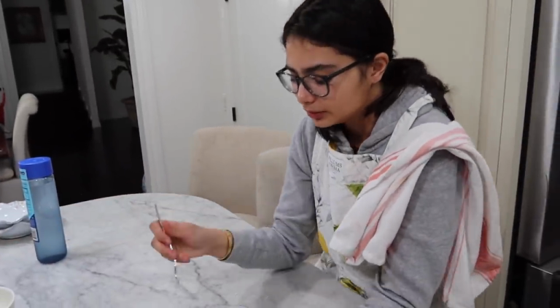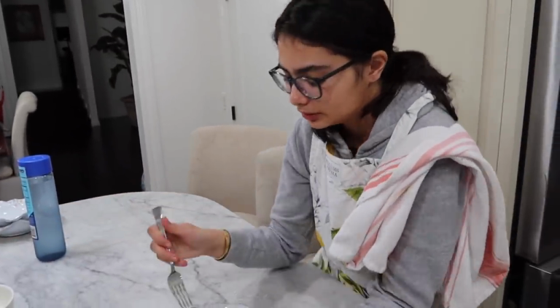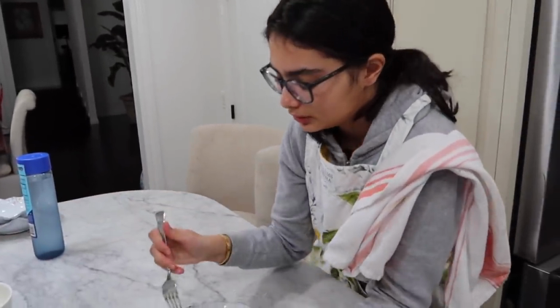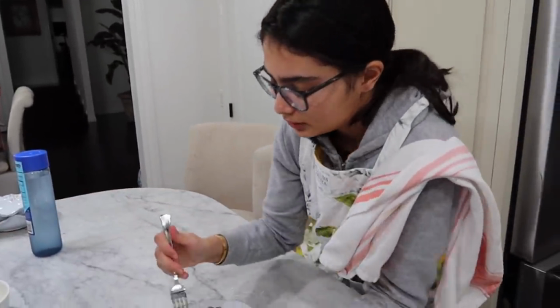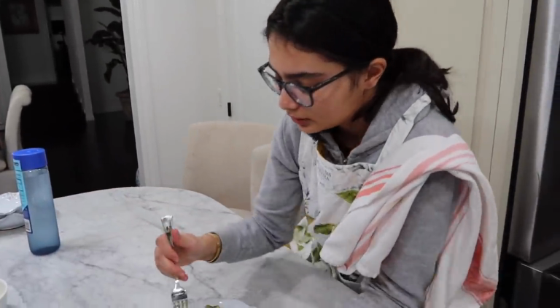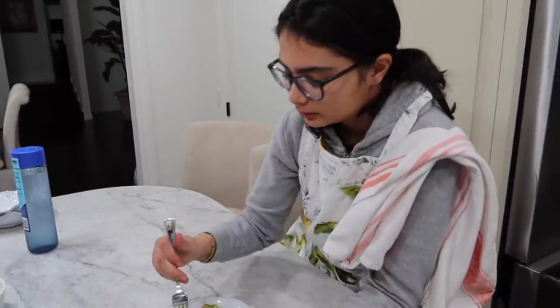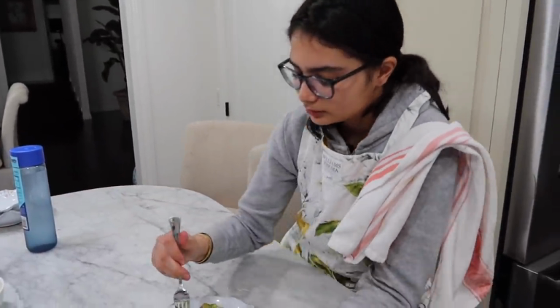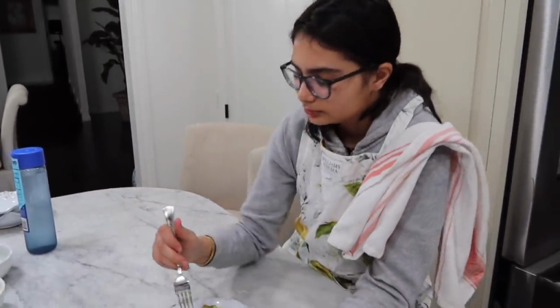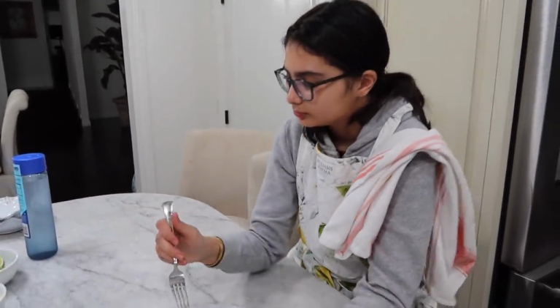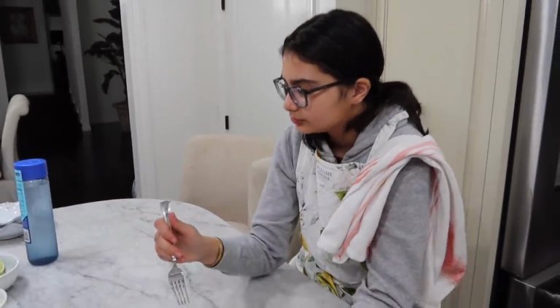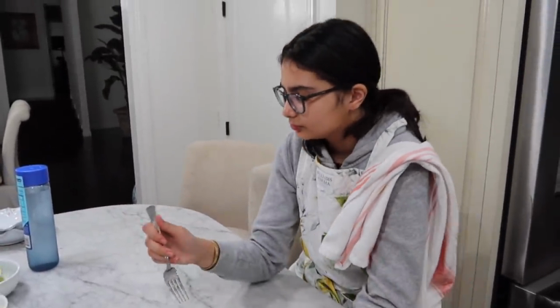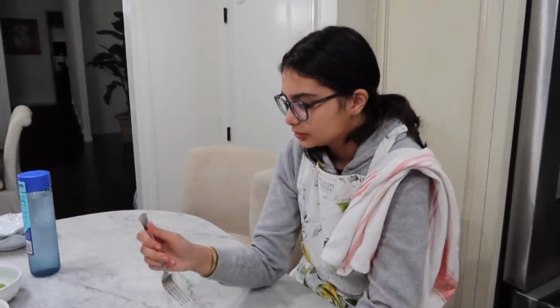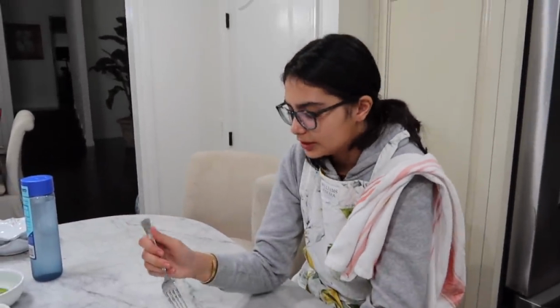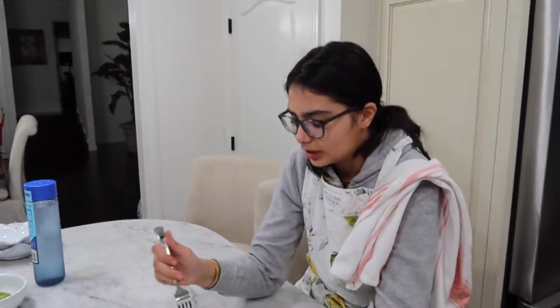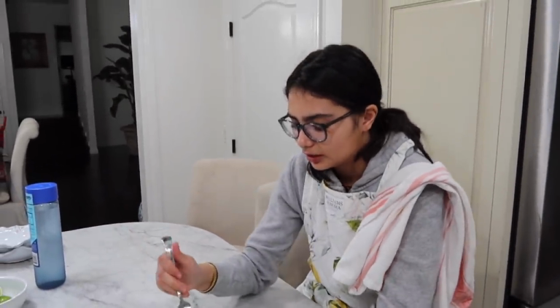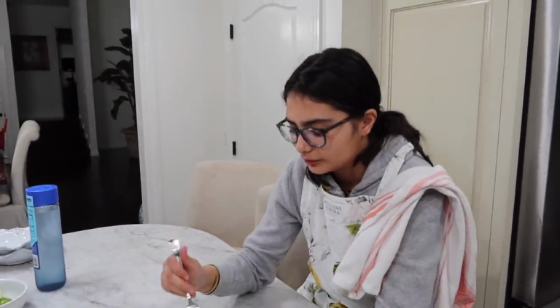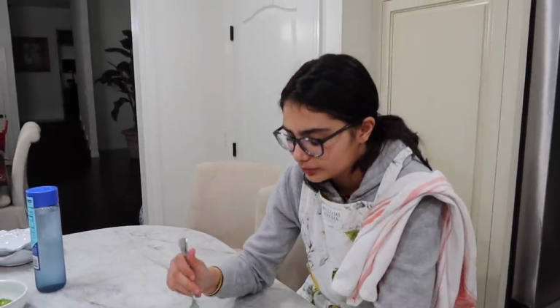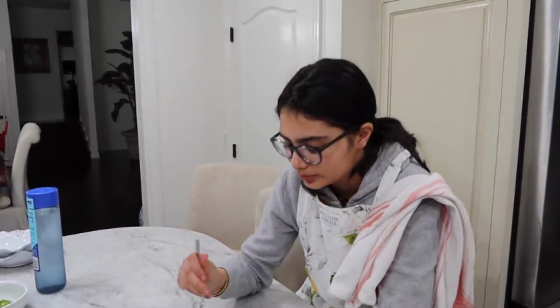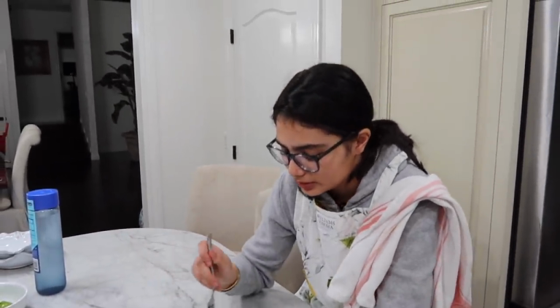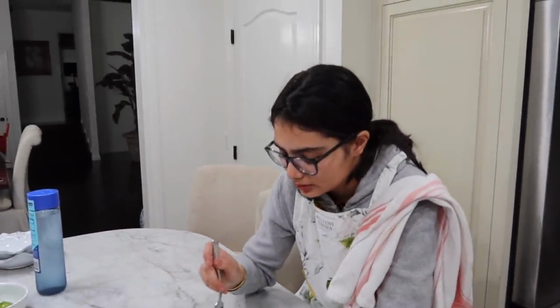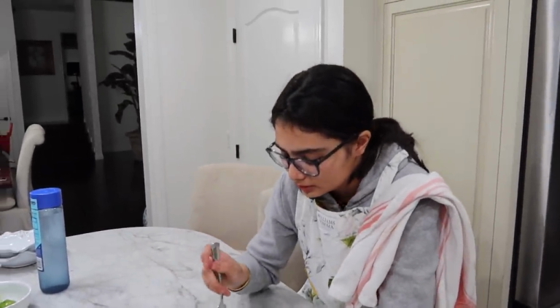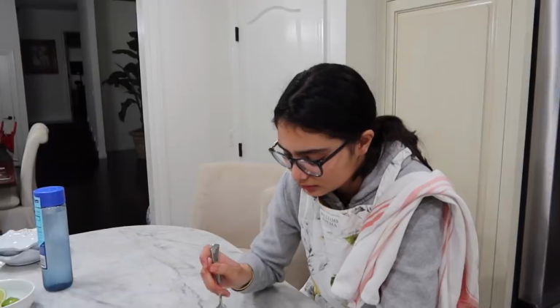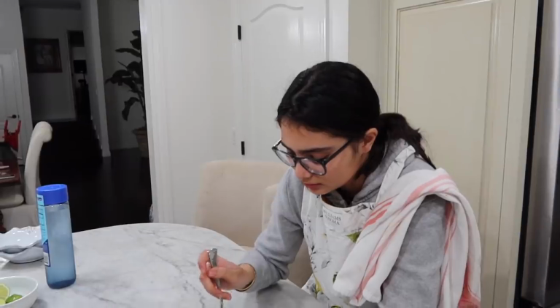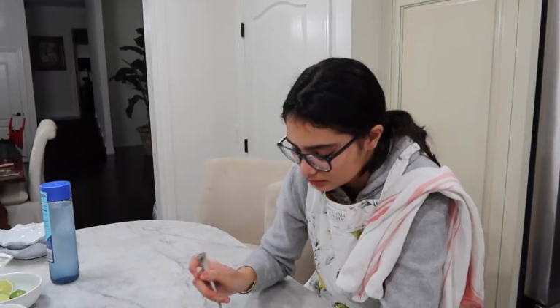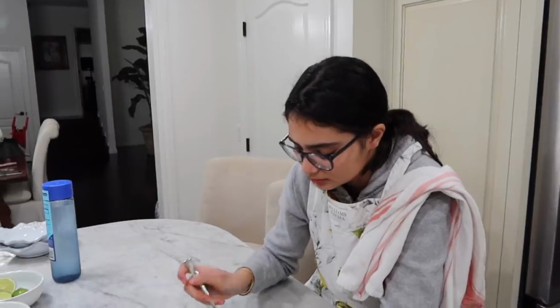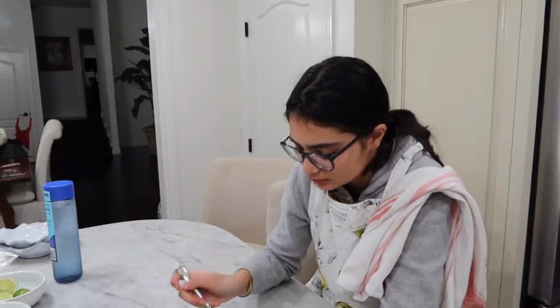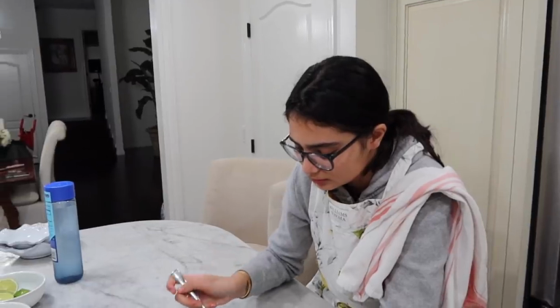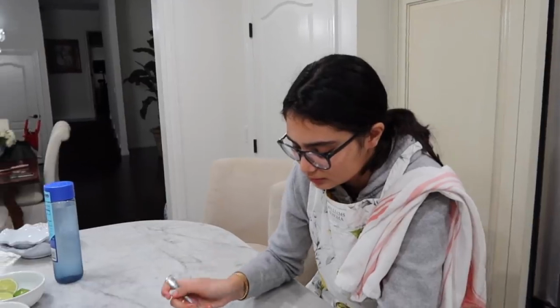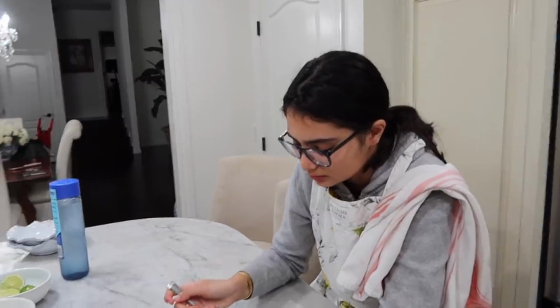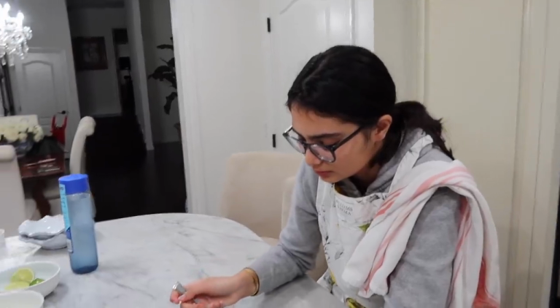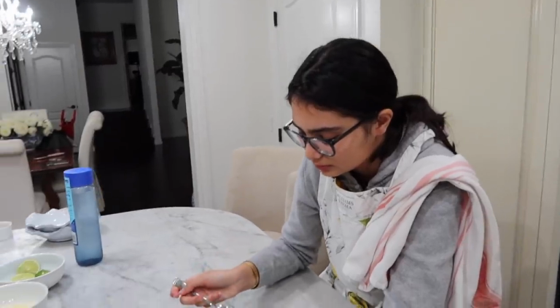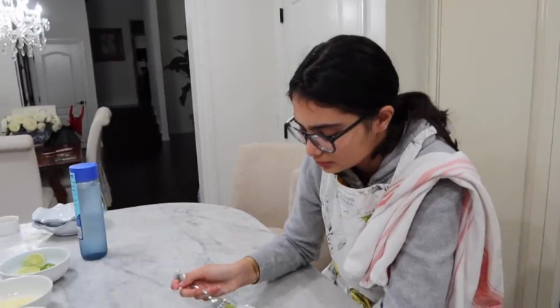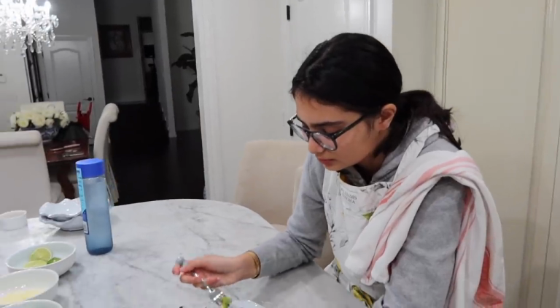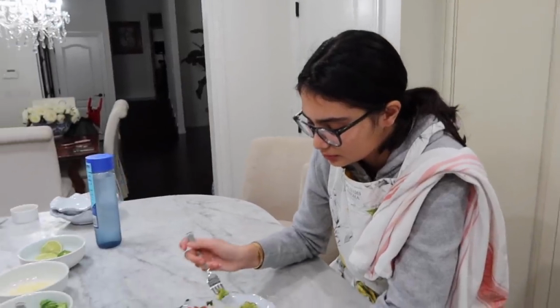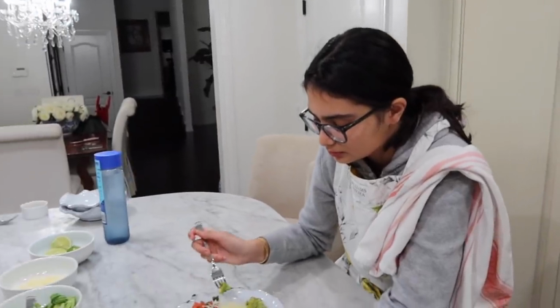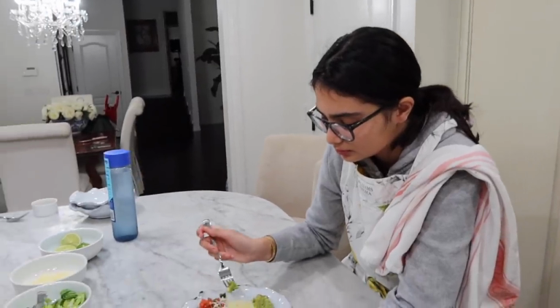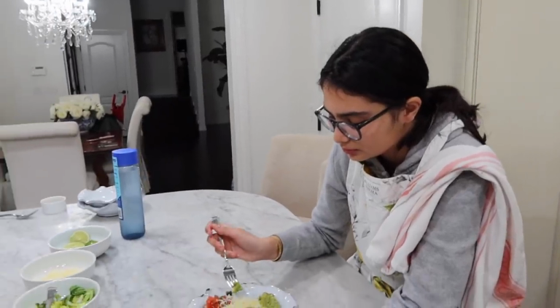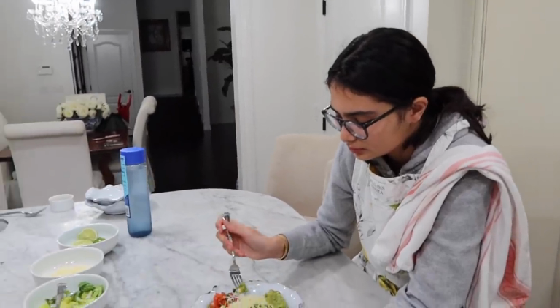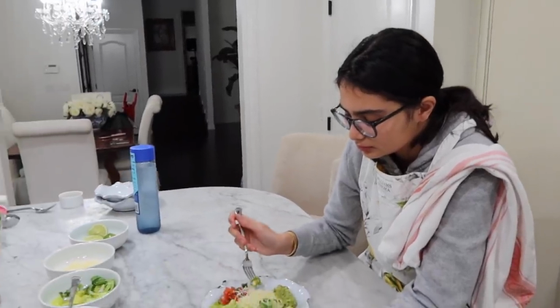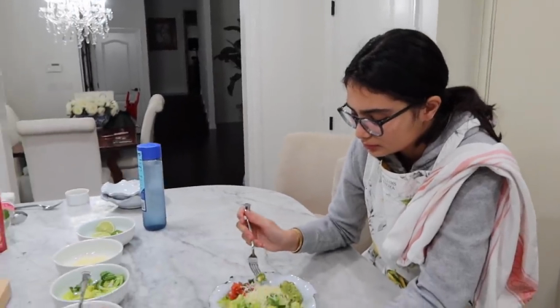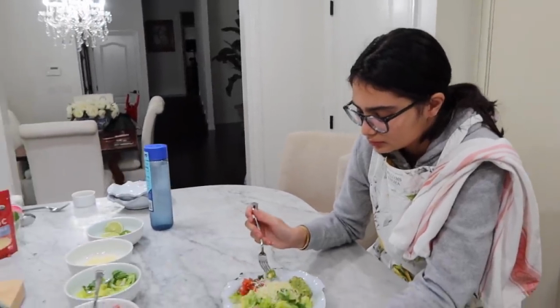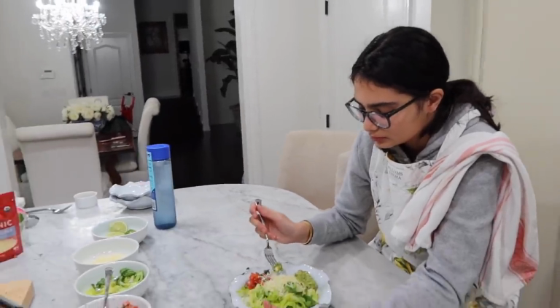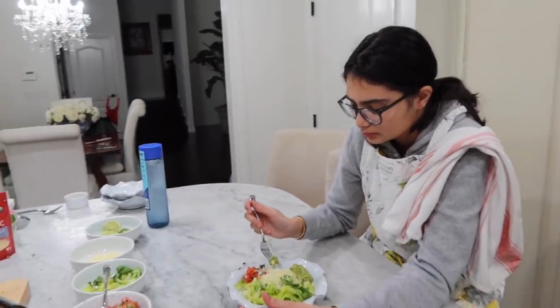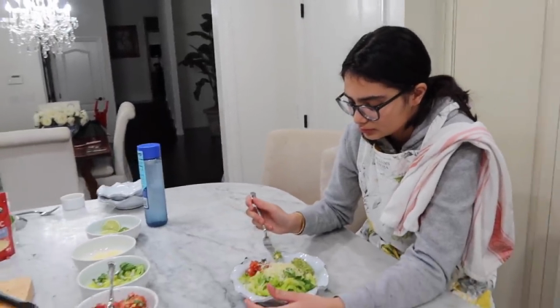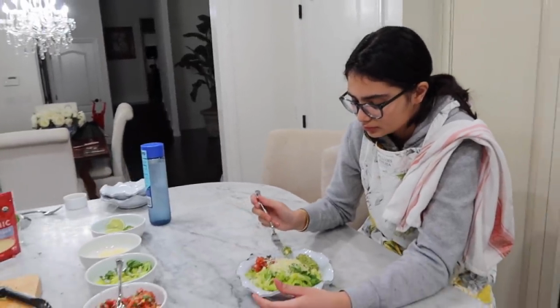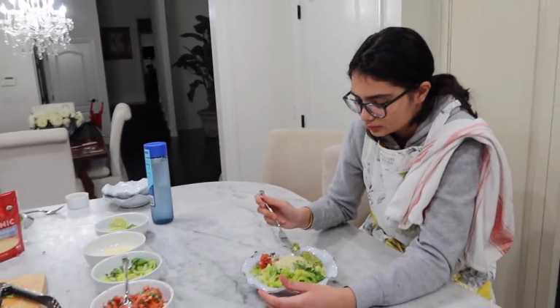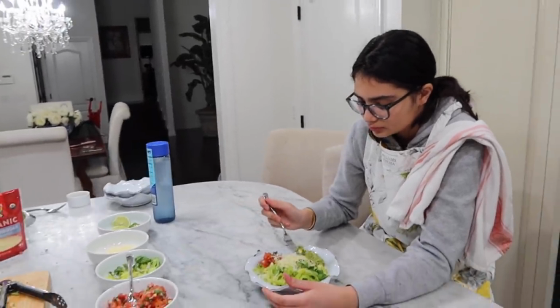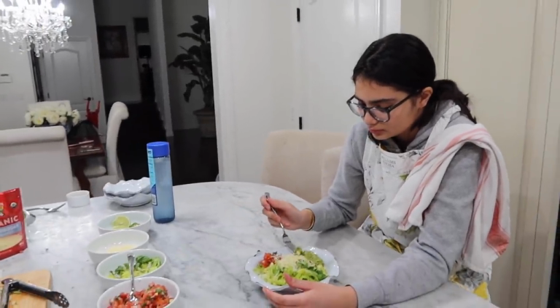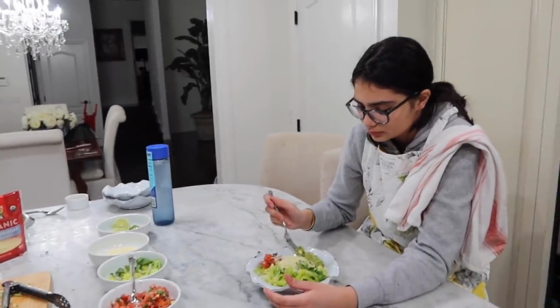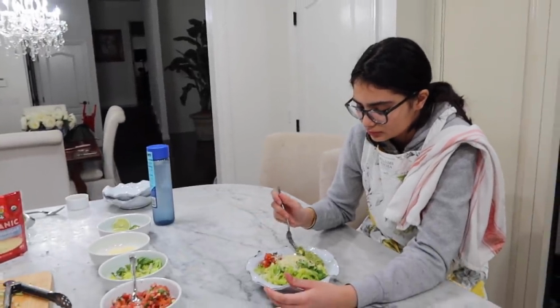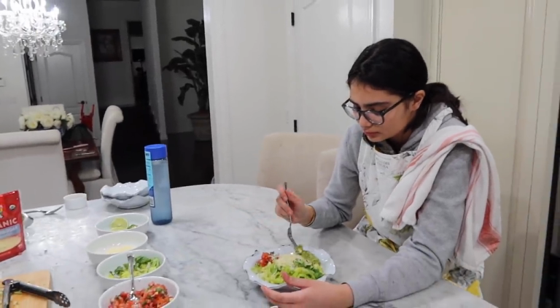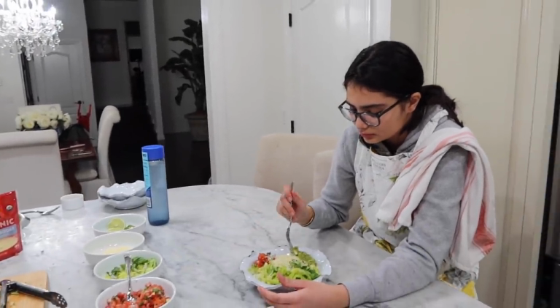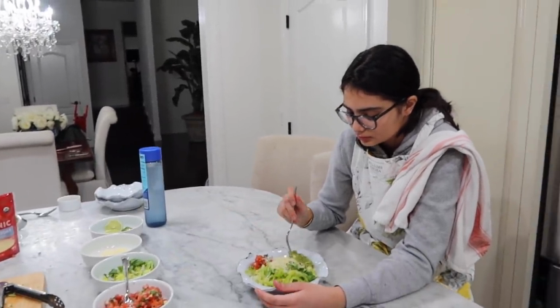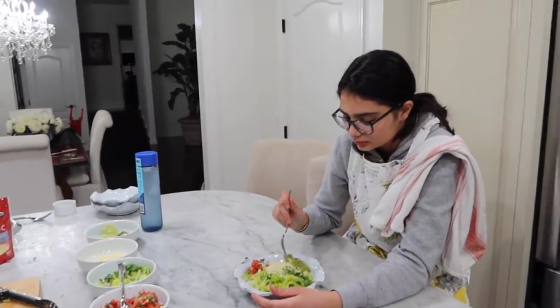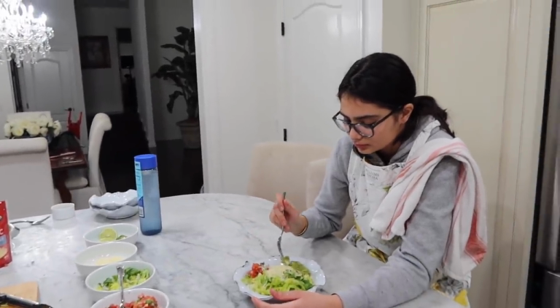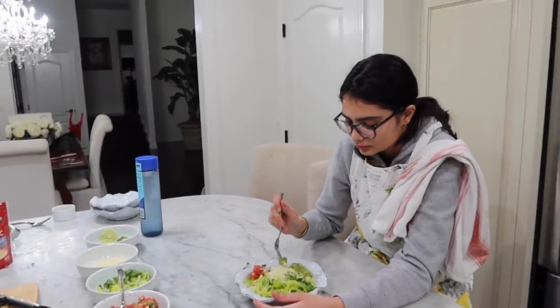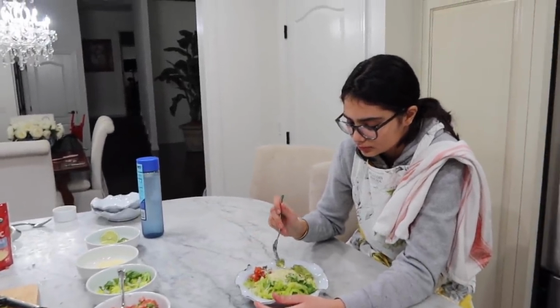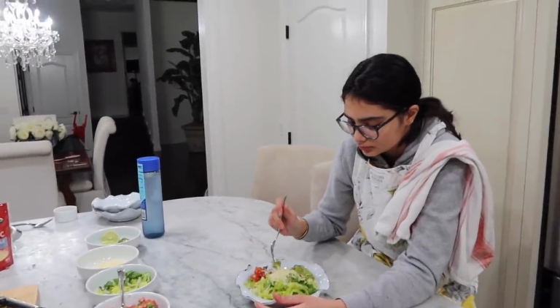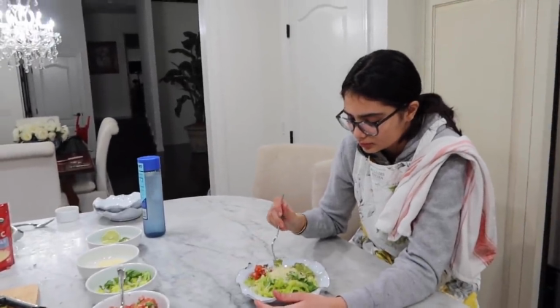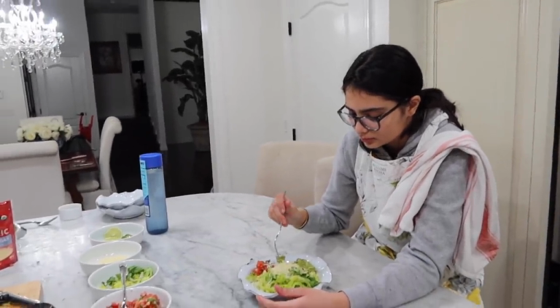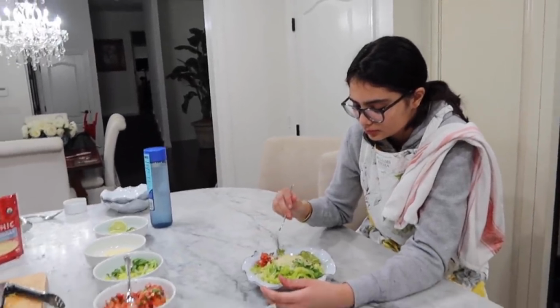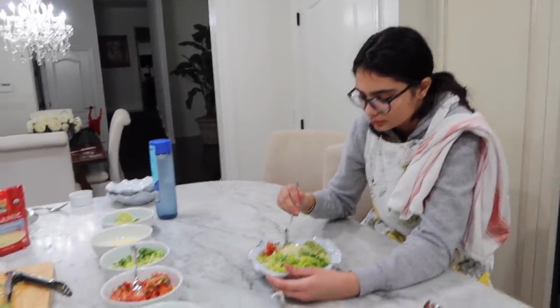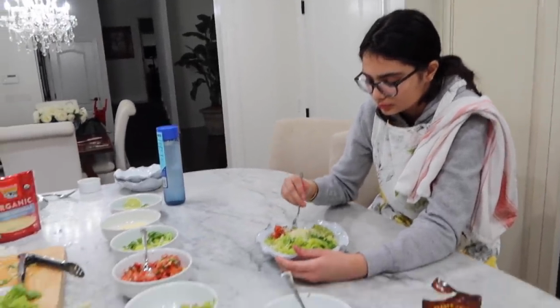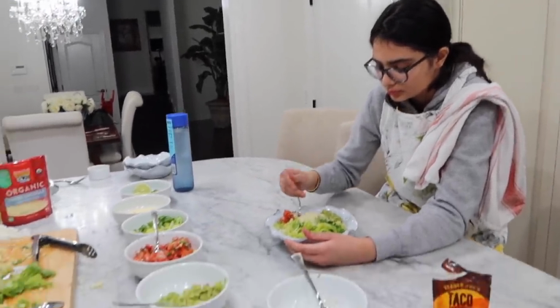Did you put lime on it? Yeah! Oh my god. Should we do a thumbnail with that bowl? After she eats it. I think the one we have is better.